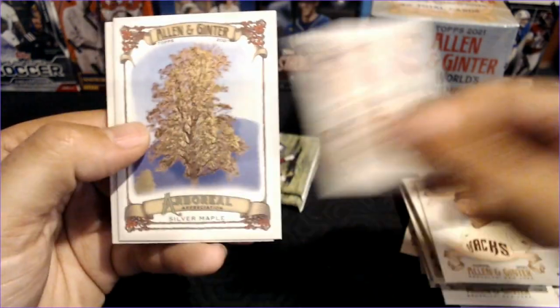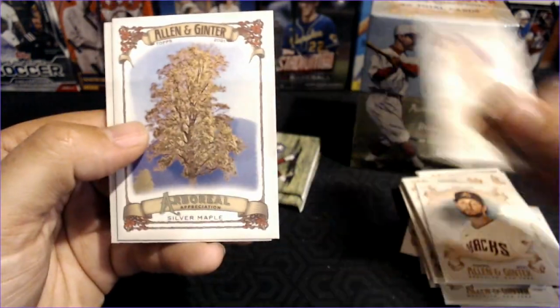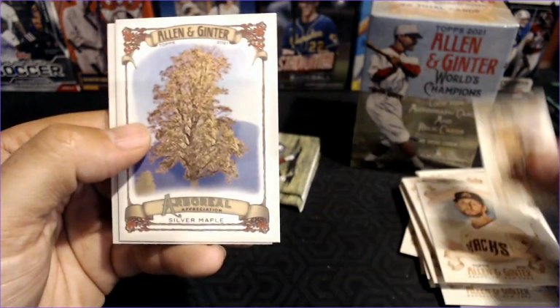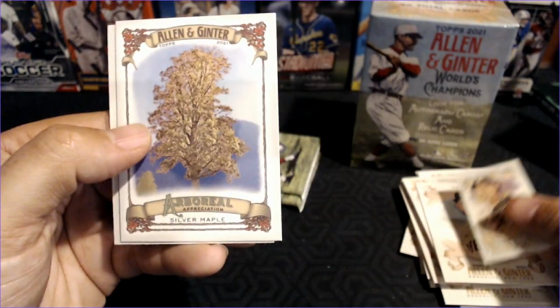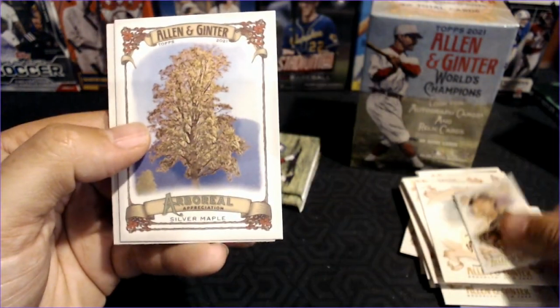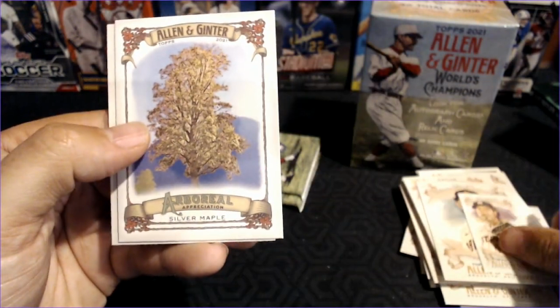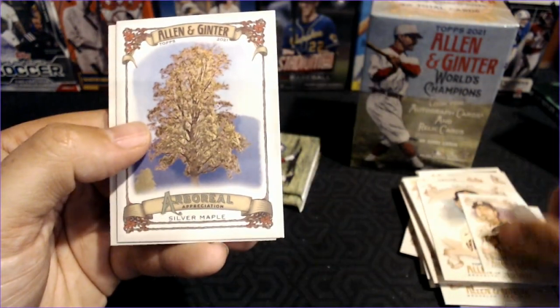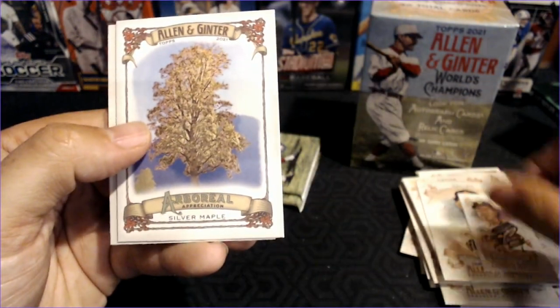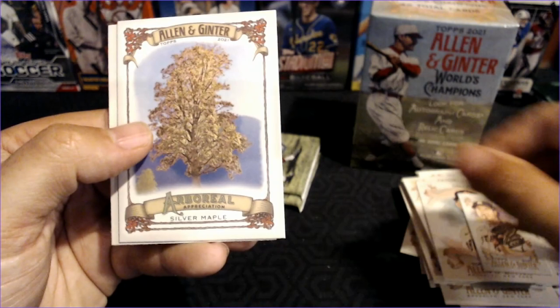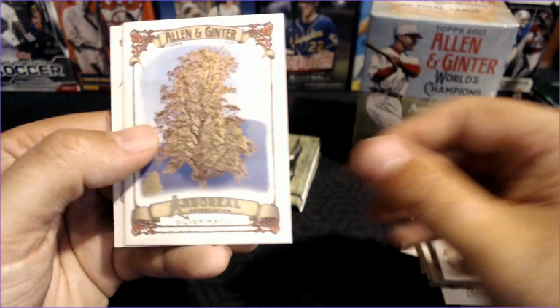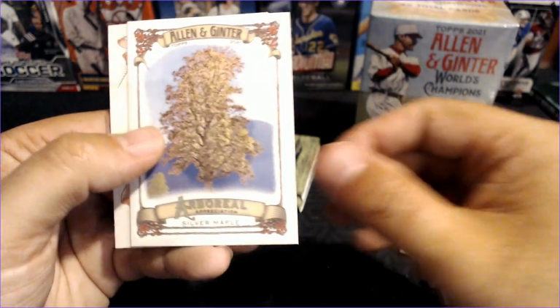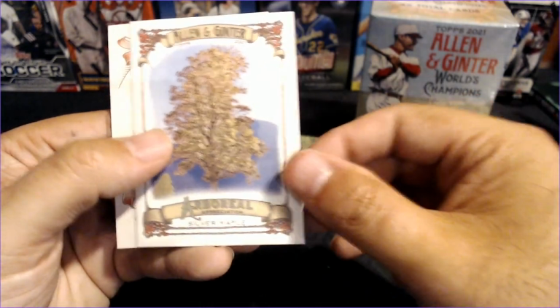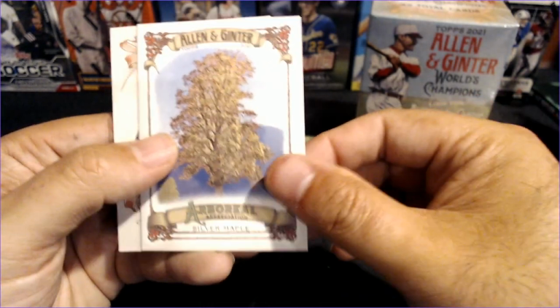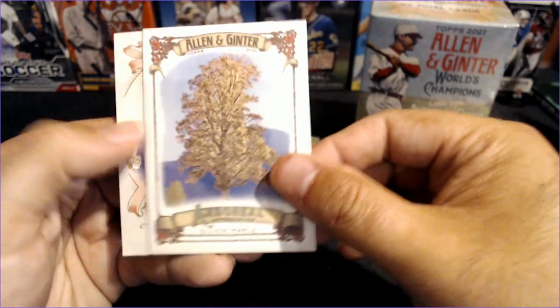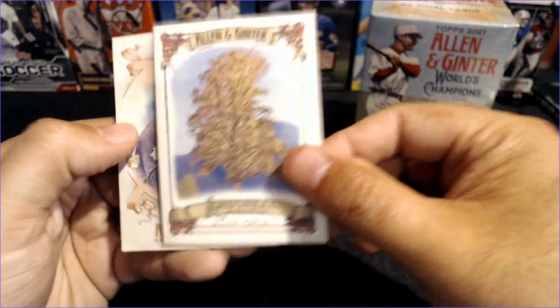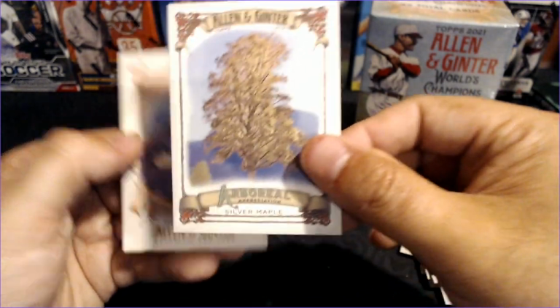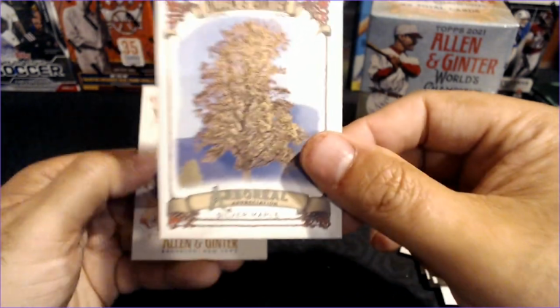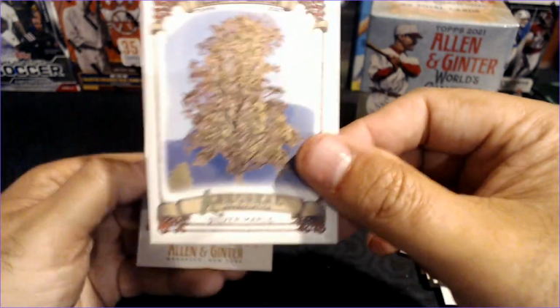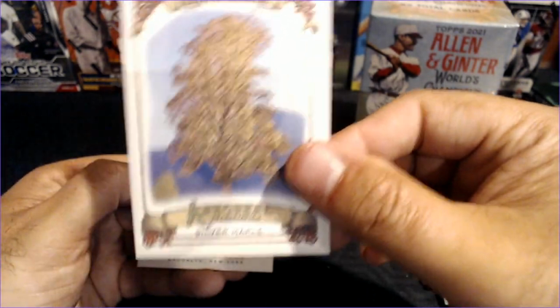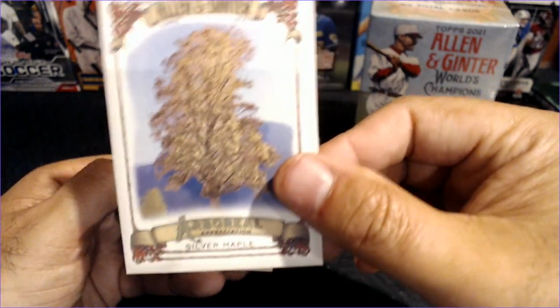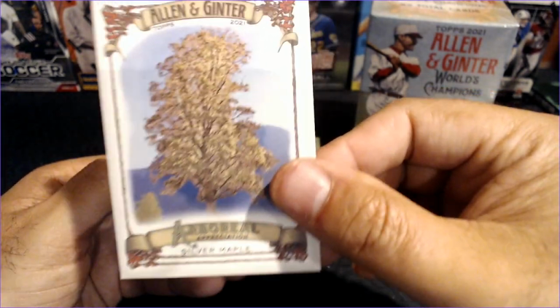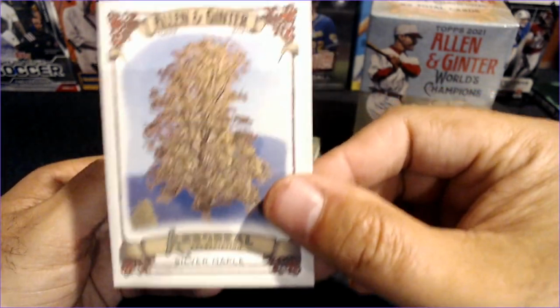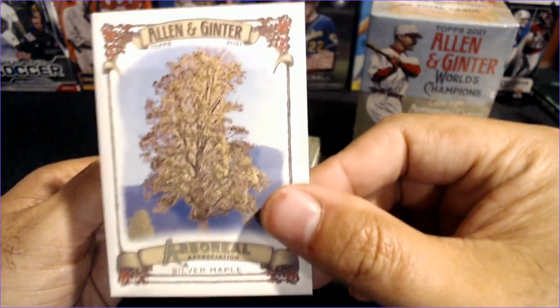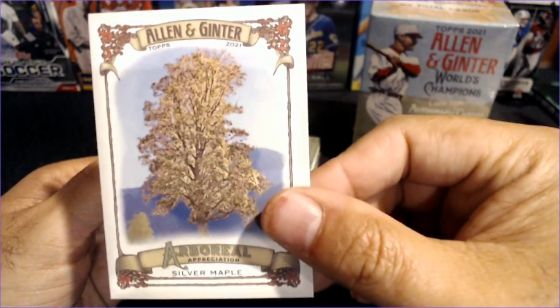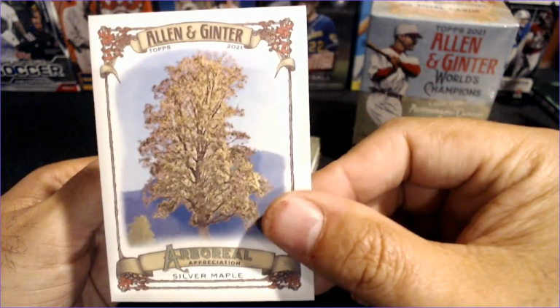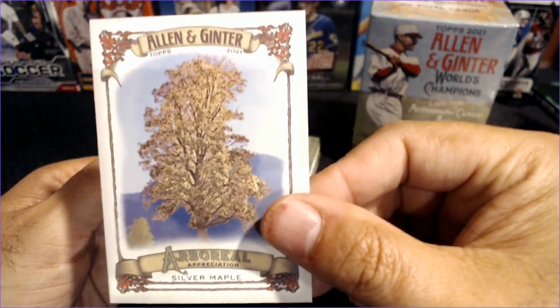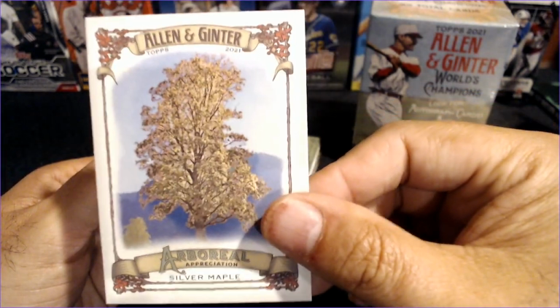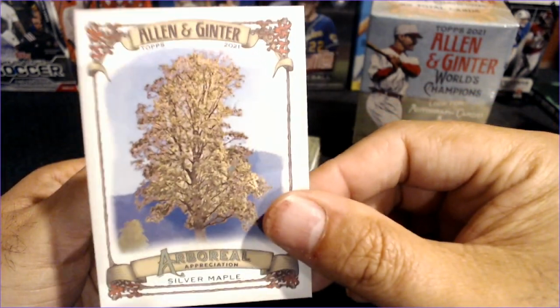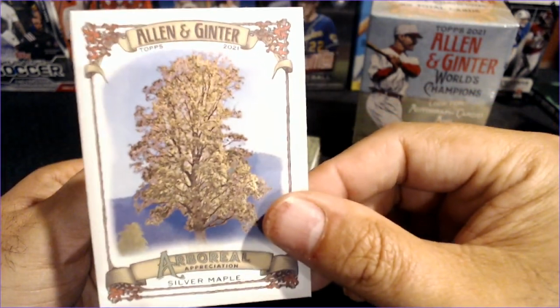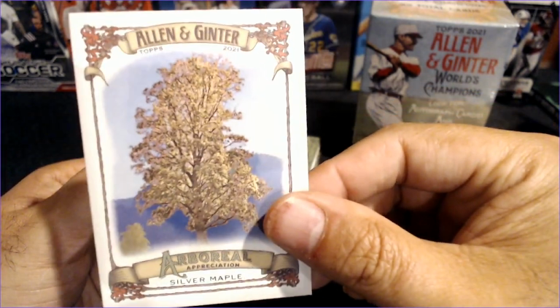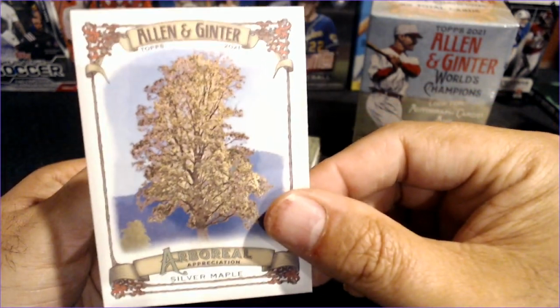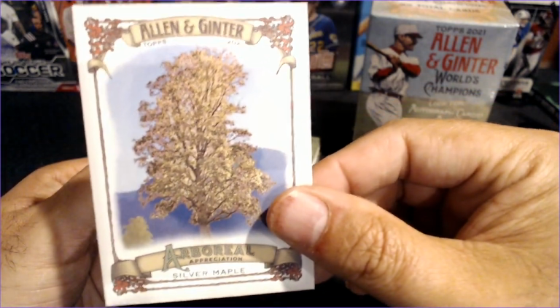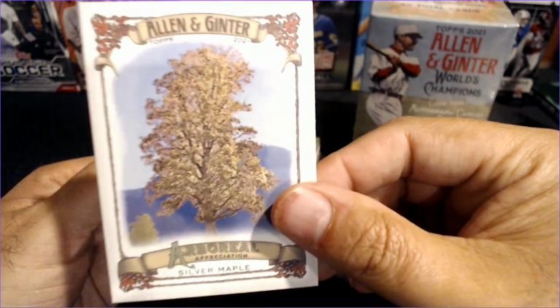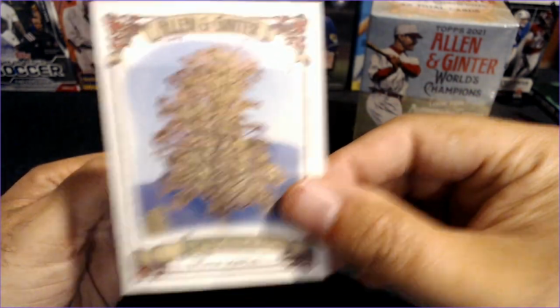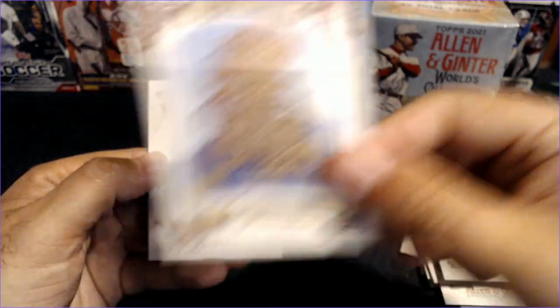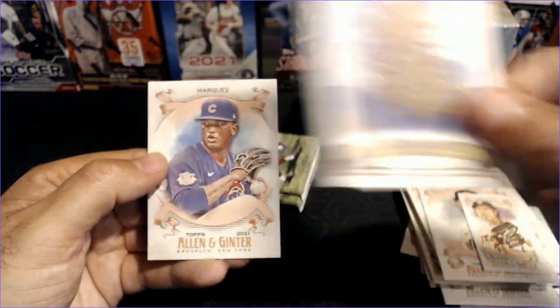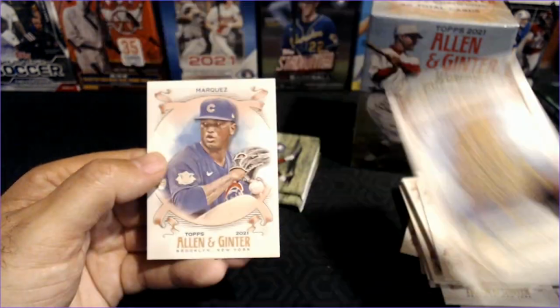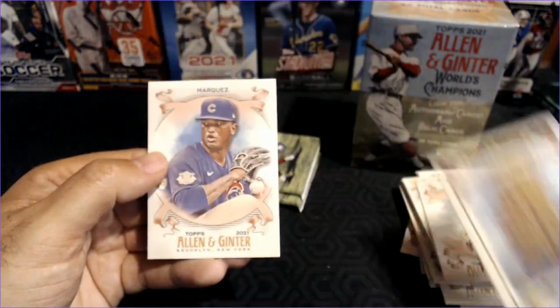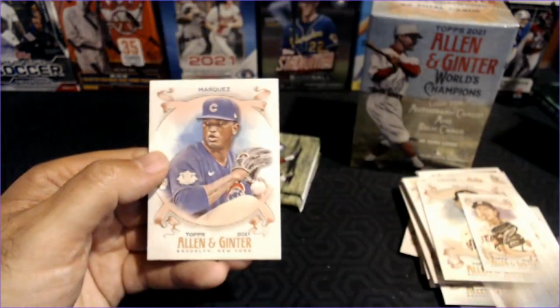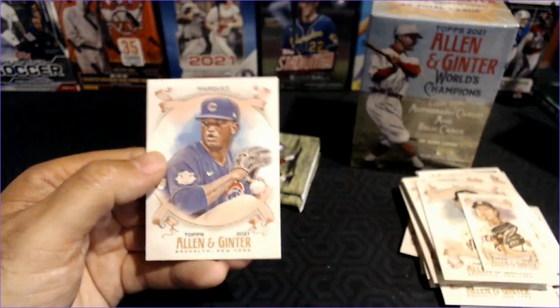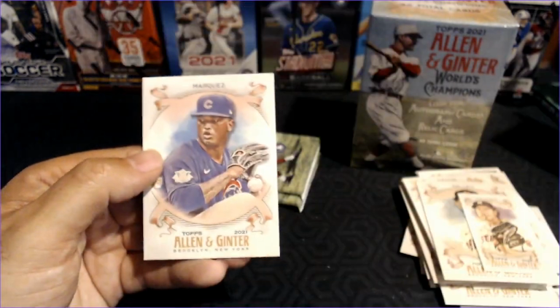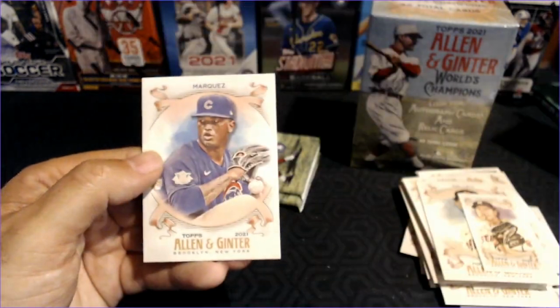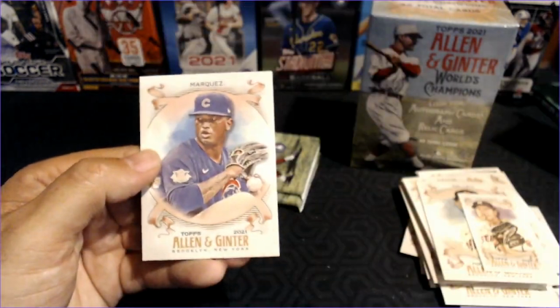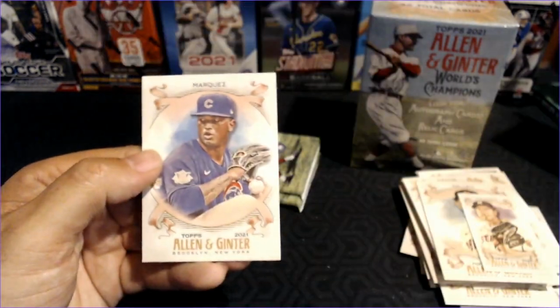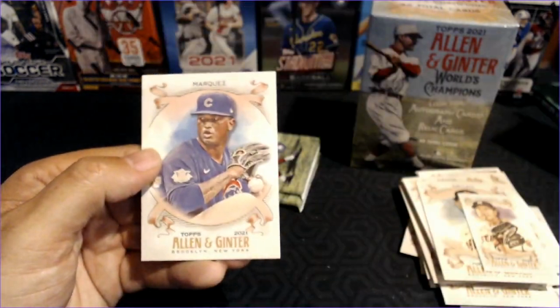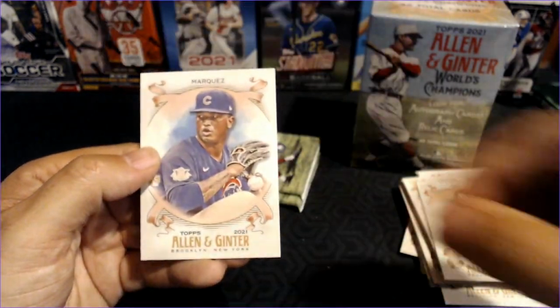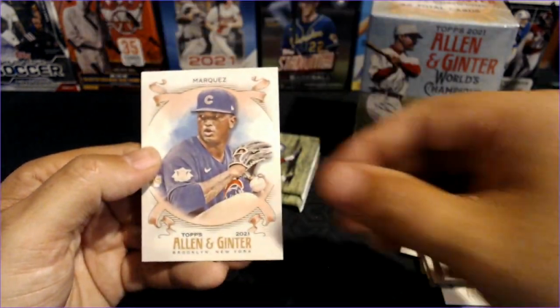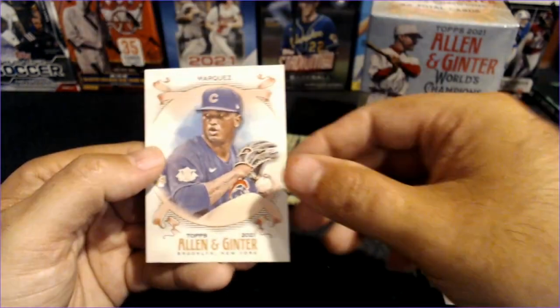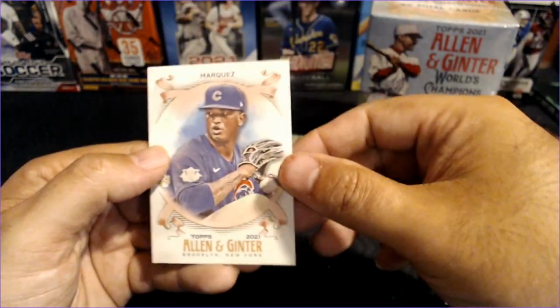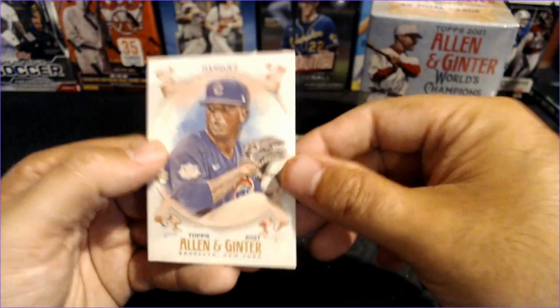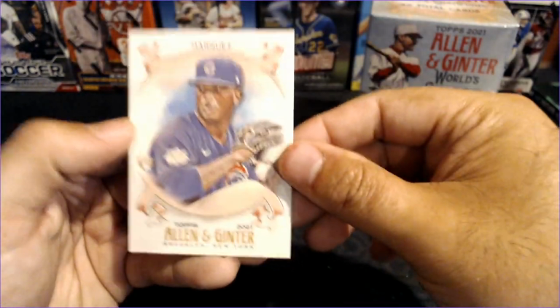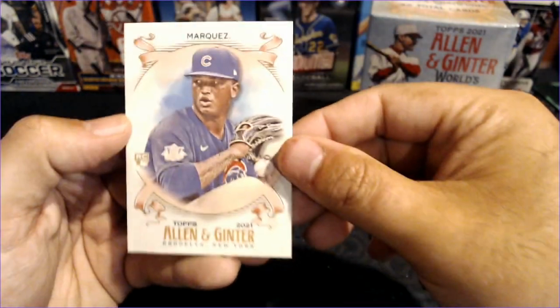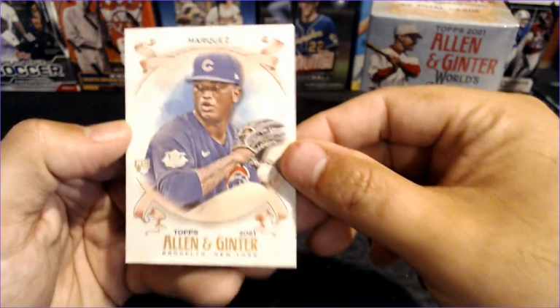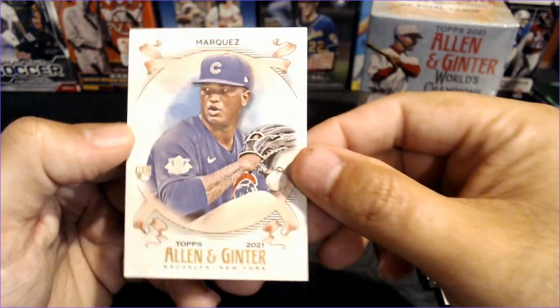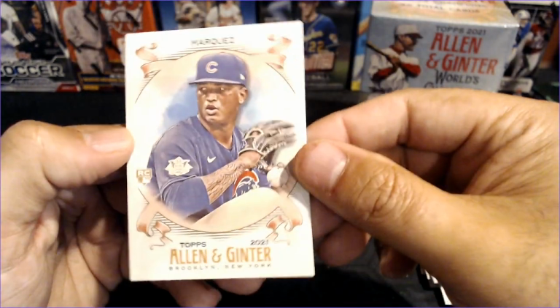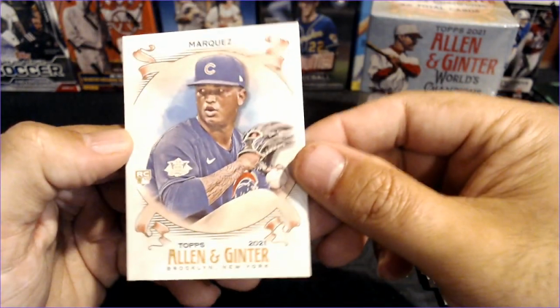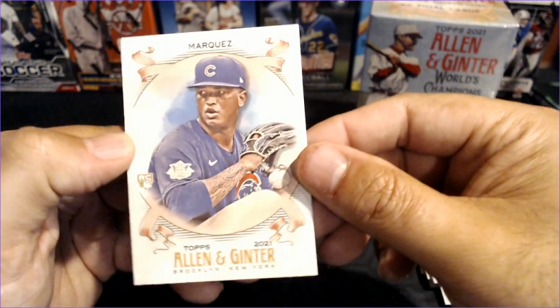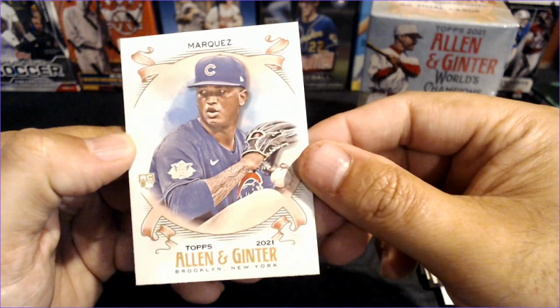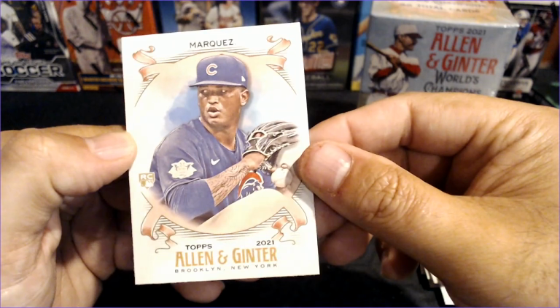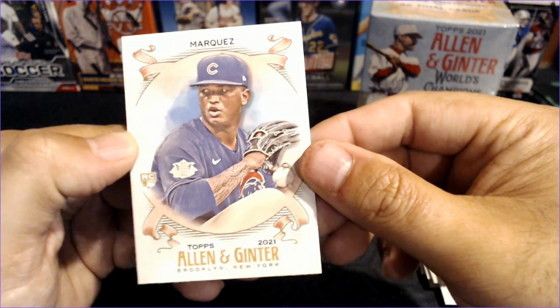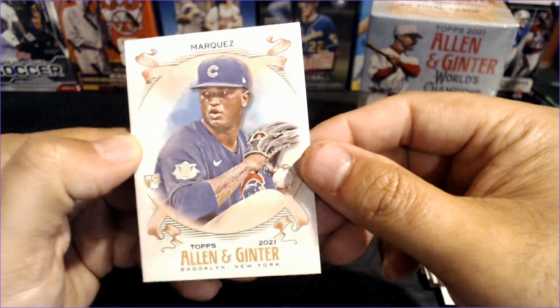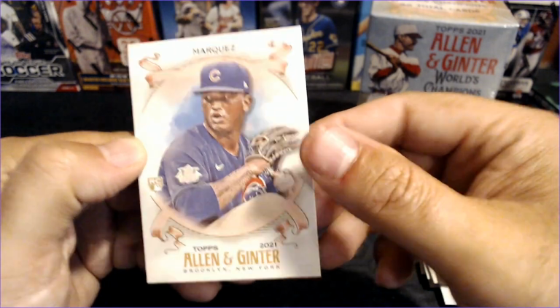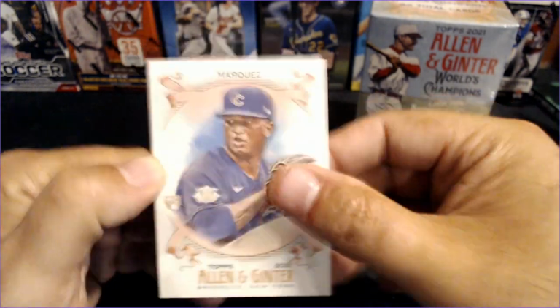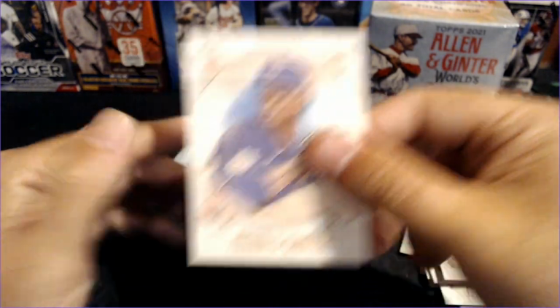And here we go — the Silver Maple, the tree cards. That's going to be a hit for me. And Braylon Marquez, rookie card.